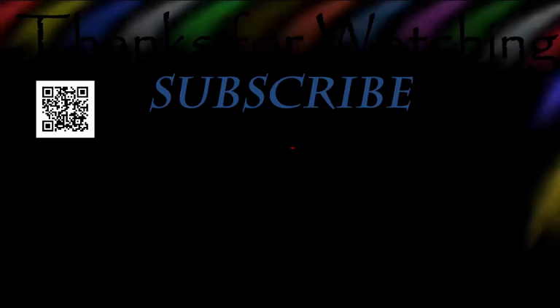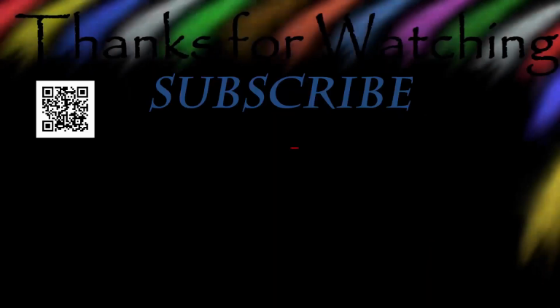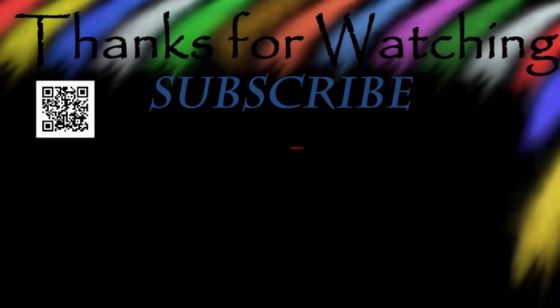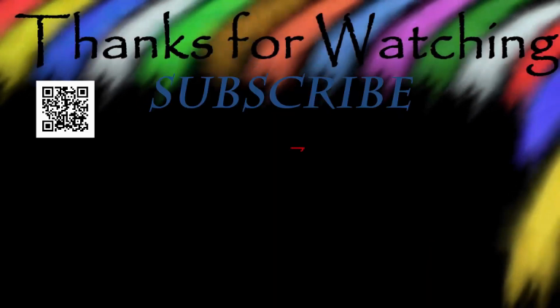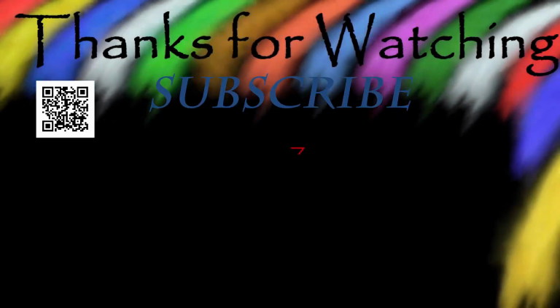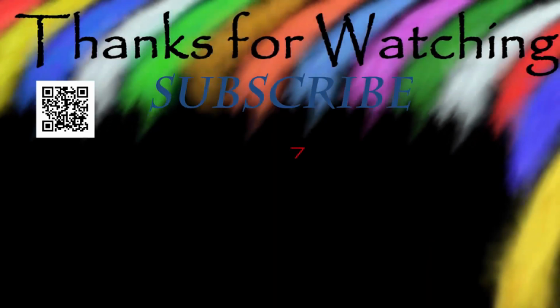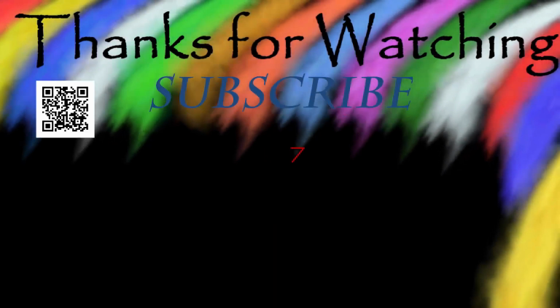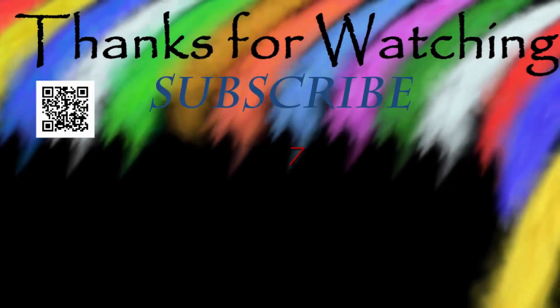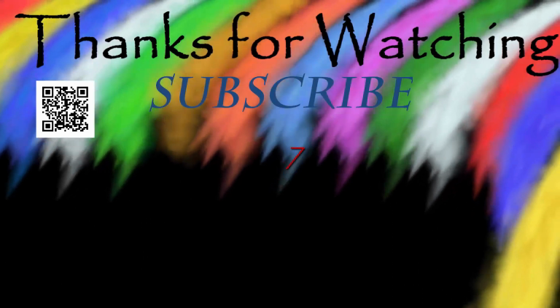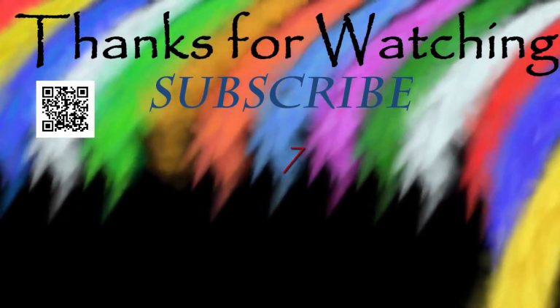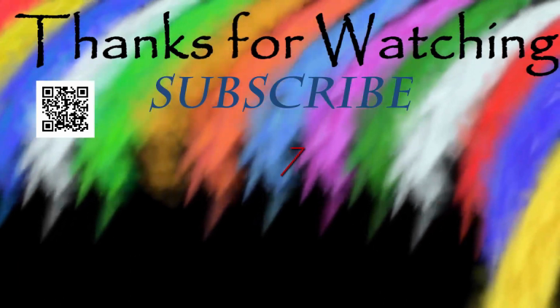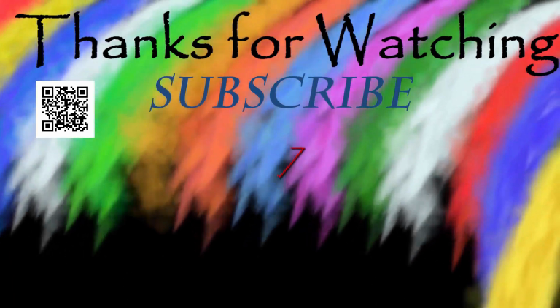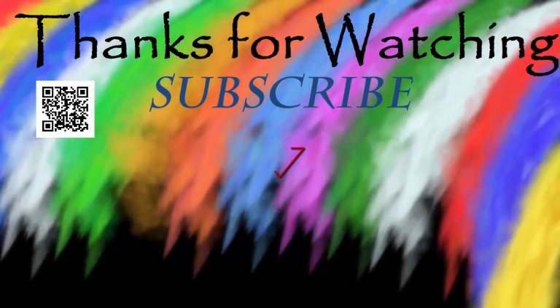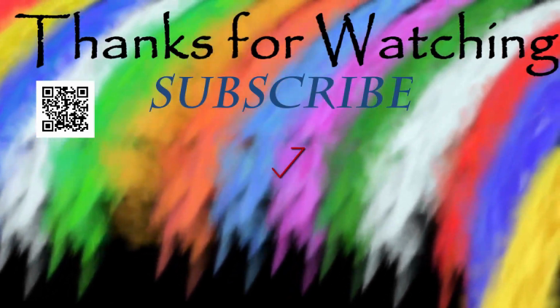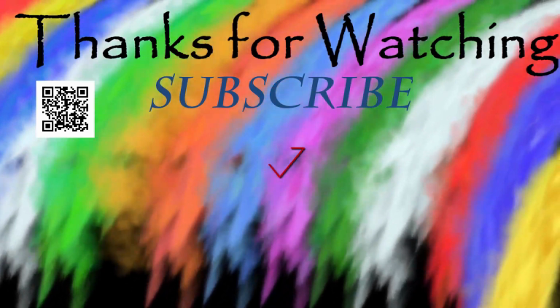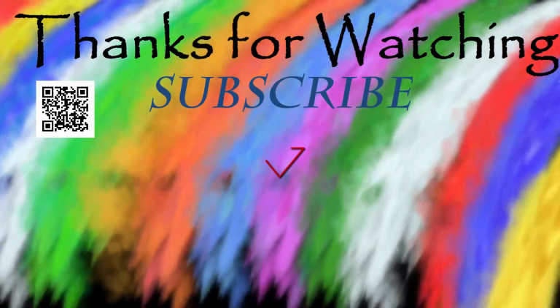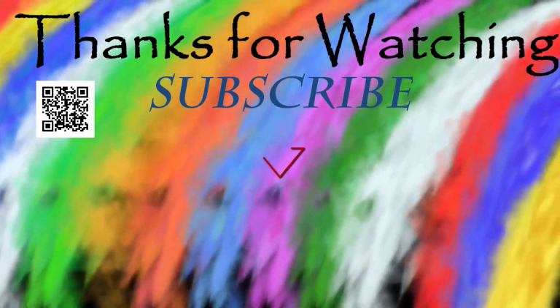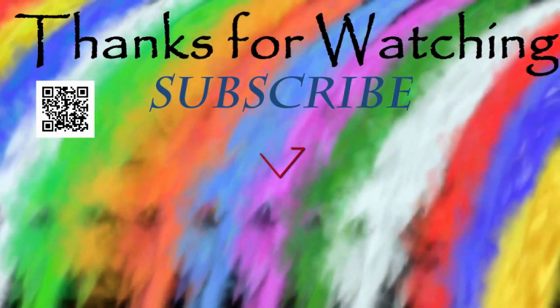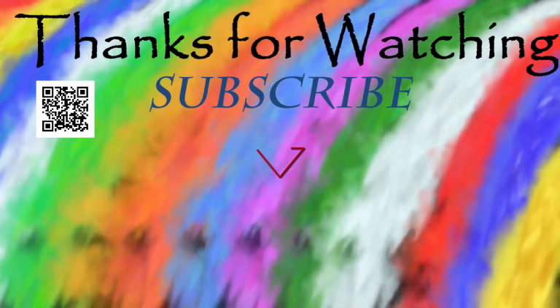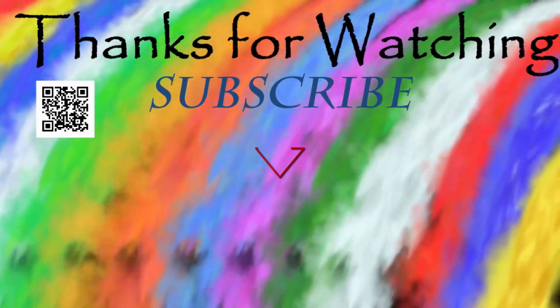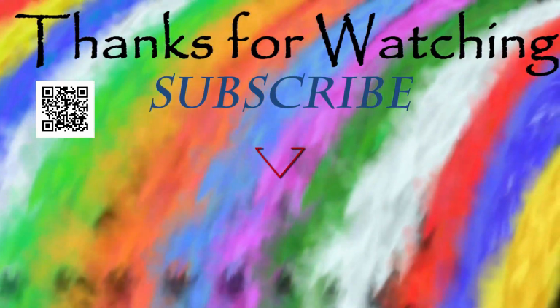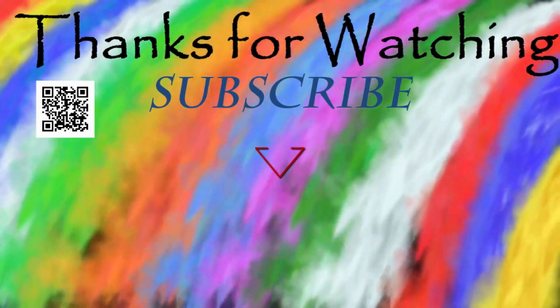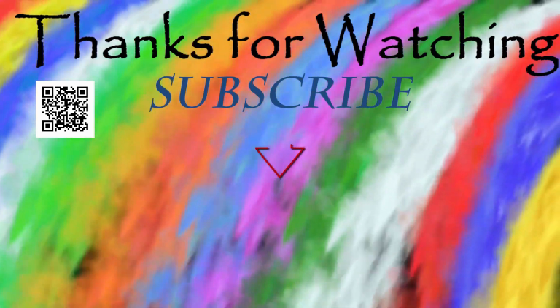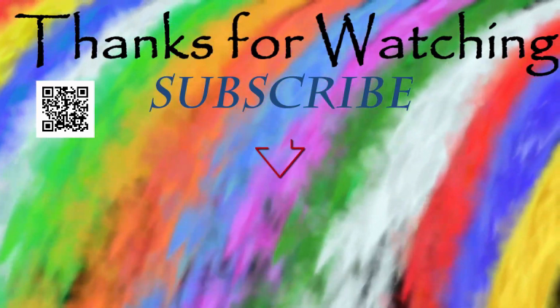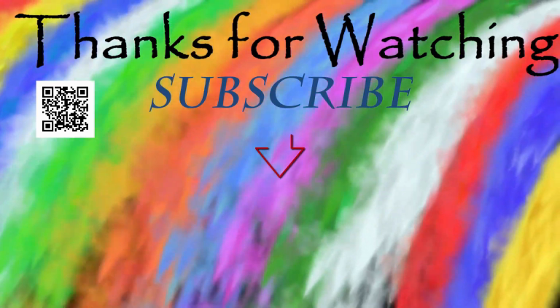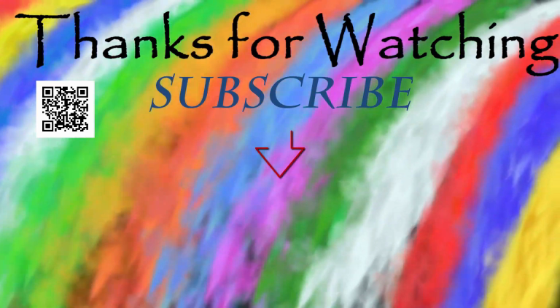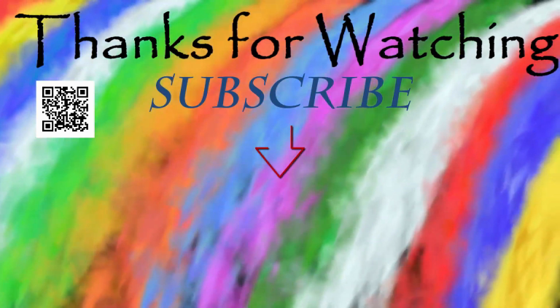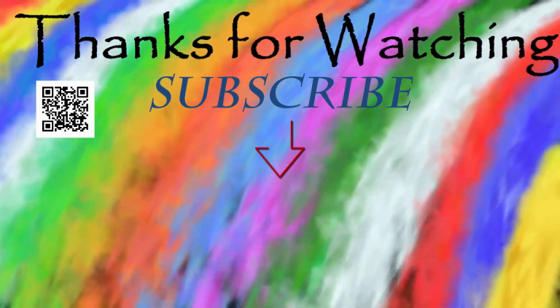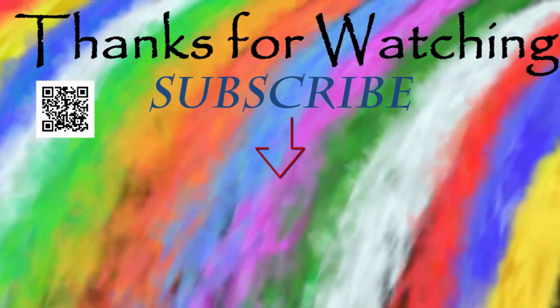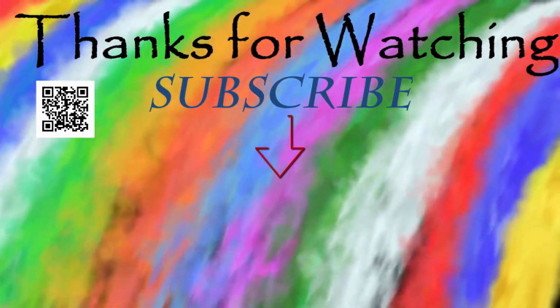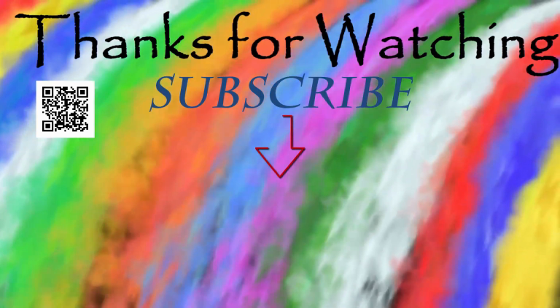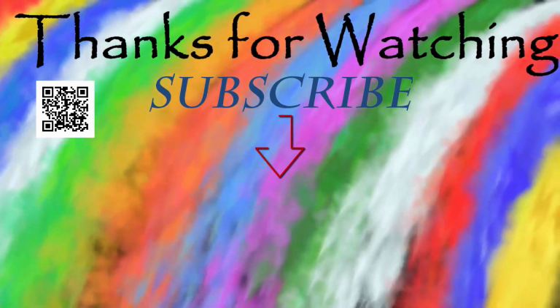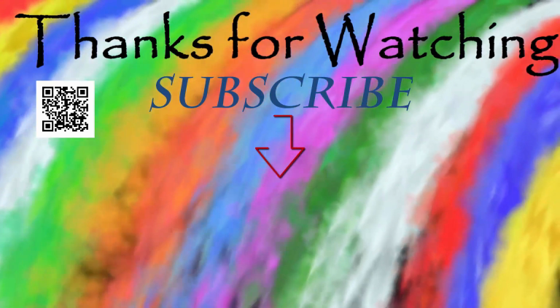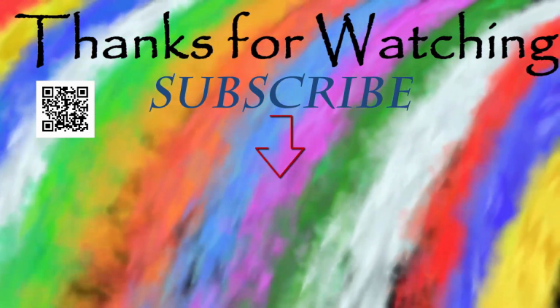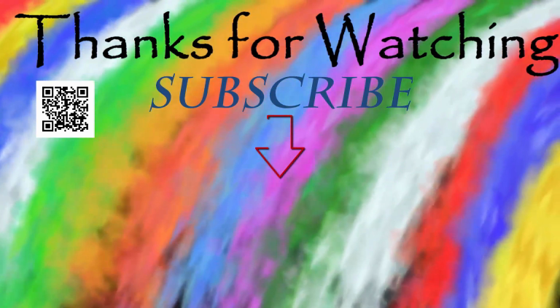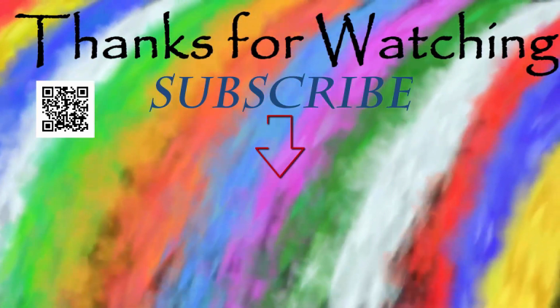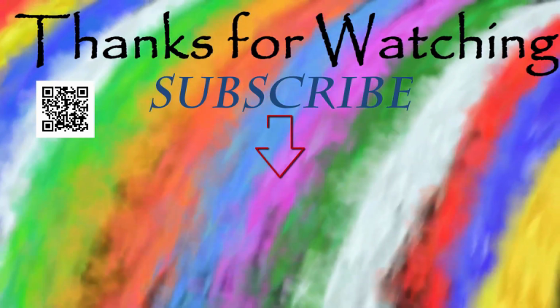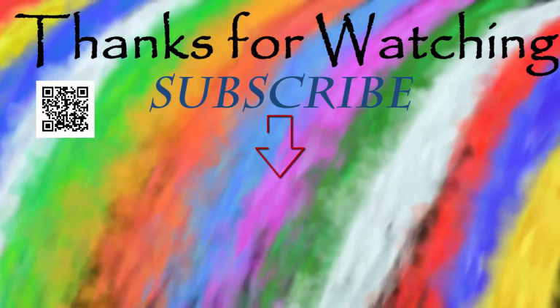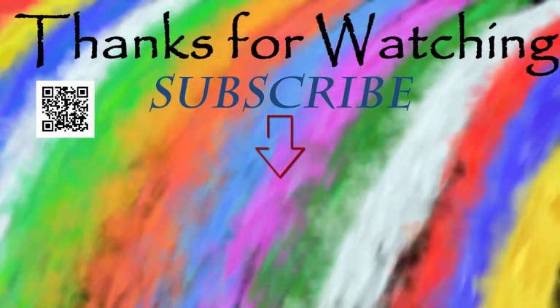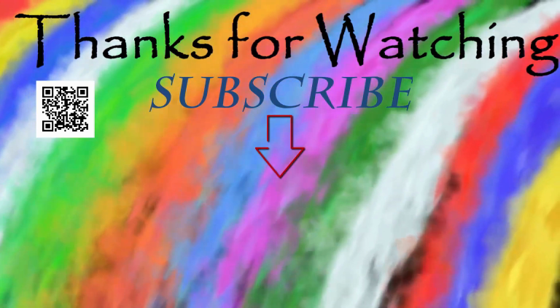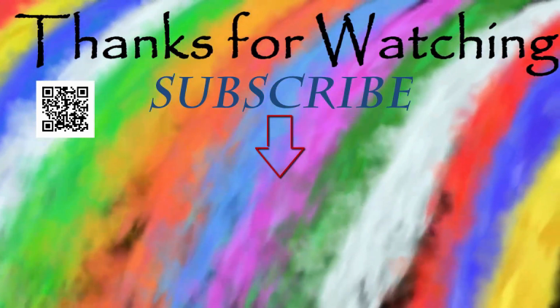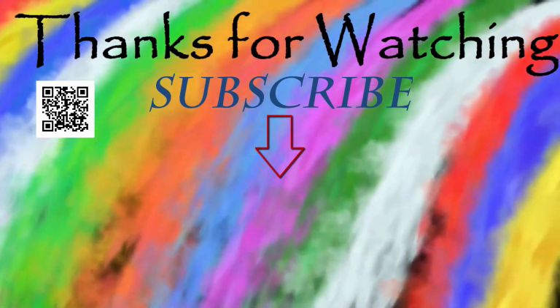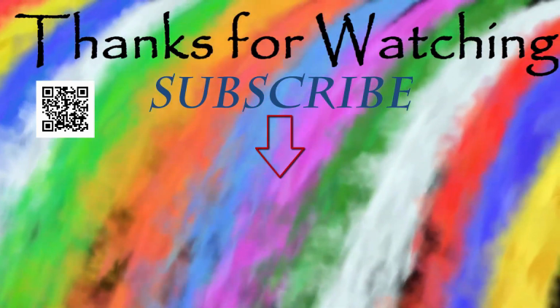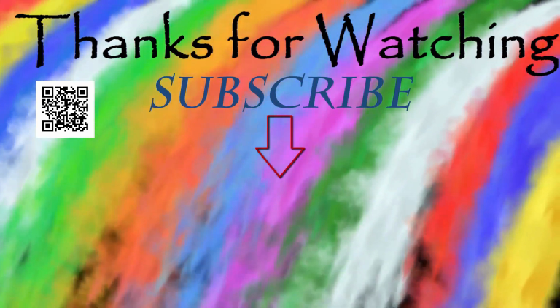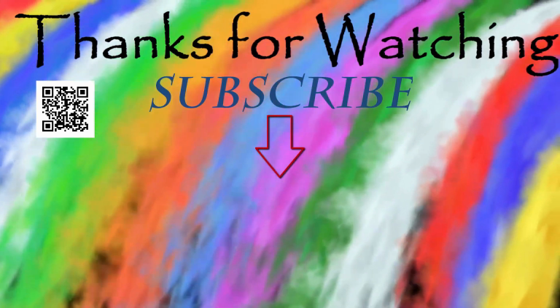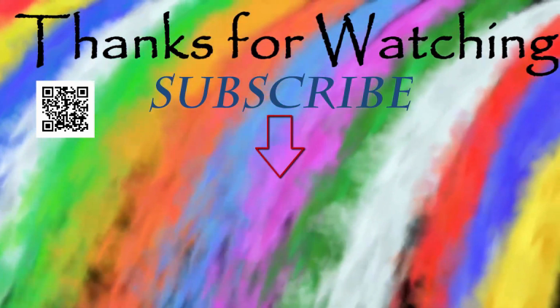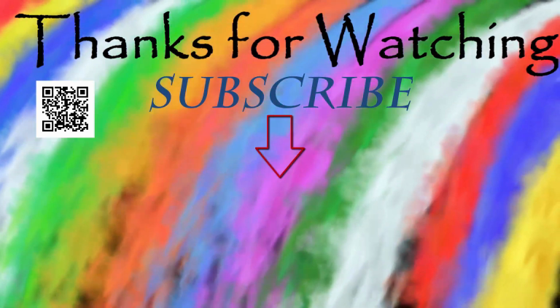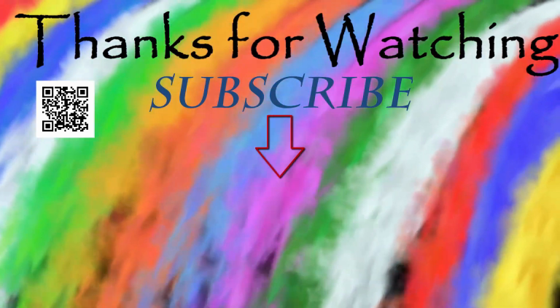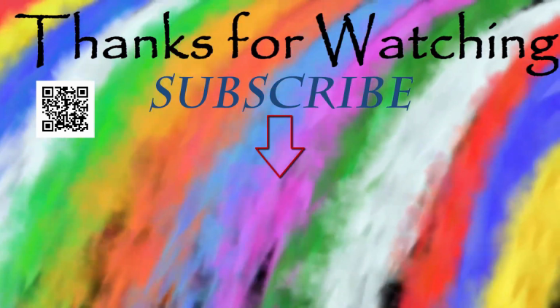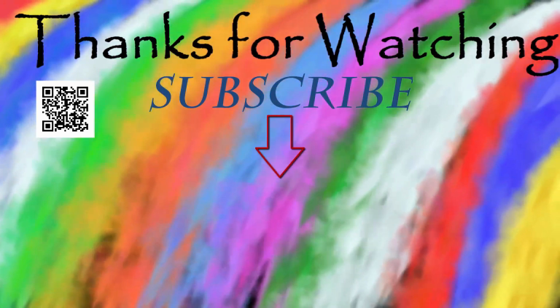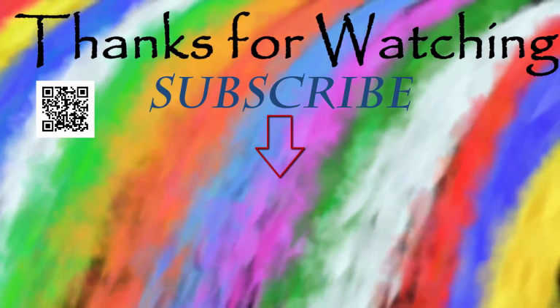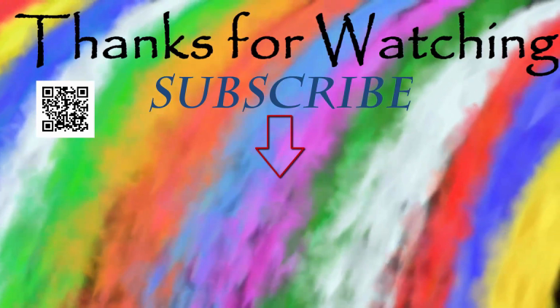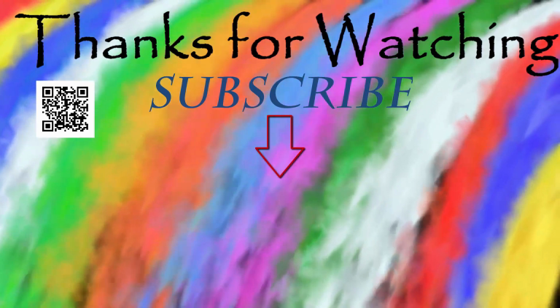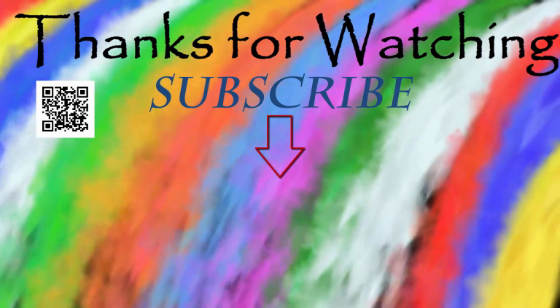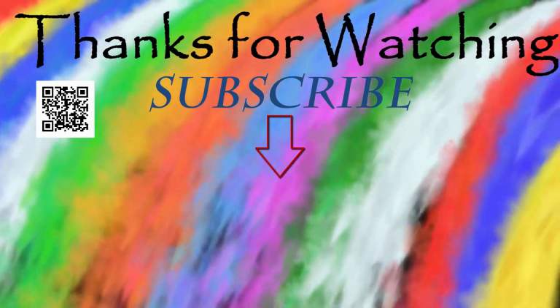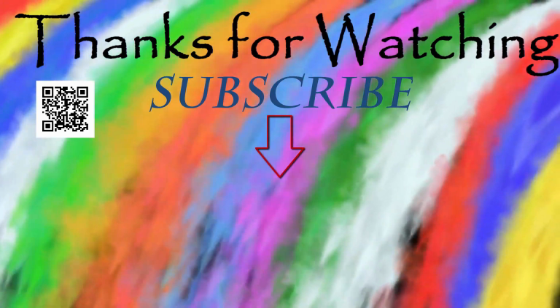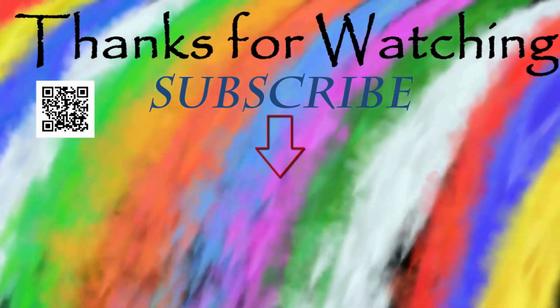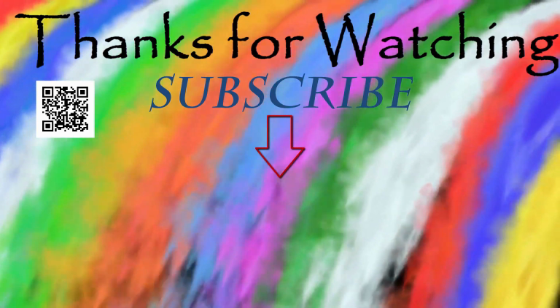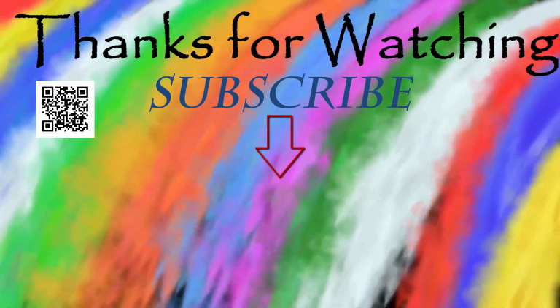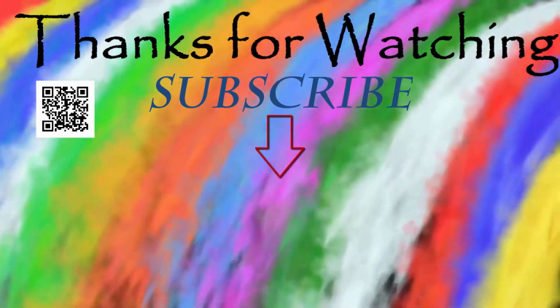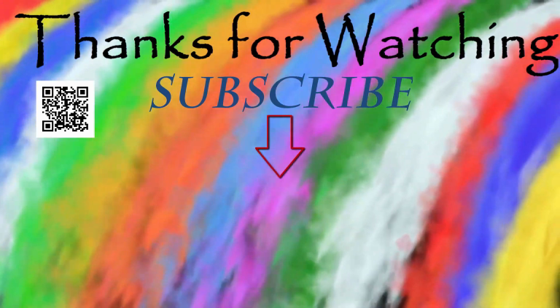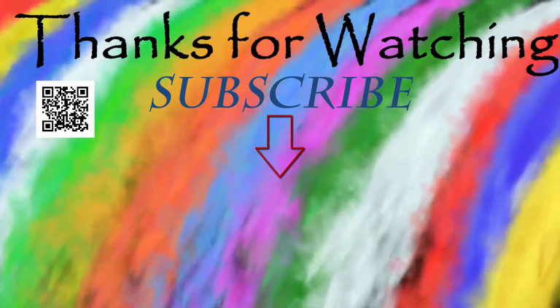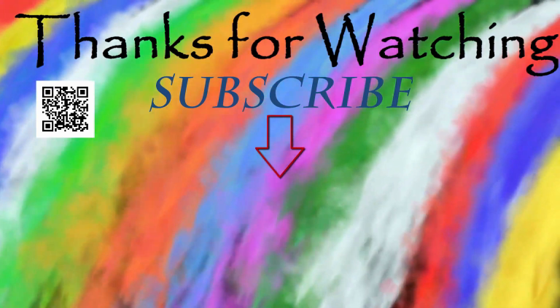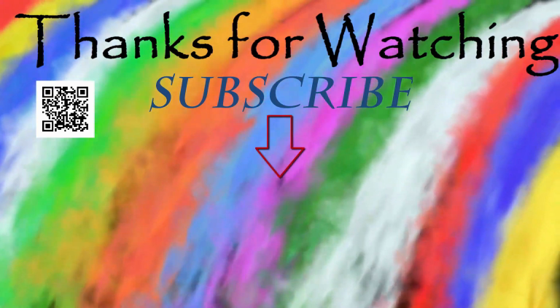Thank you for watching. If you have any queries or suggestions, please comment down below. If you like my work, please like, share, and subscribe. Thank you.